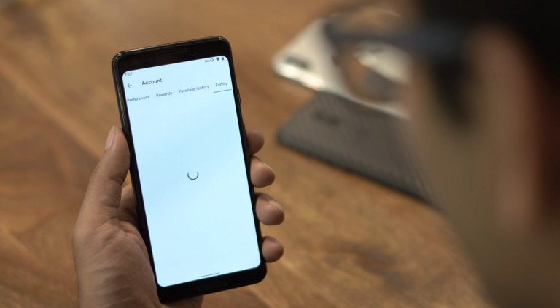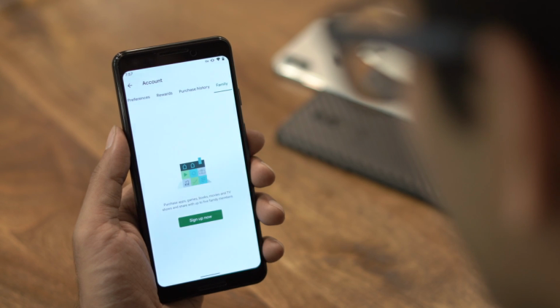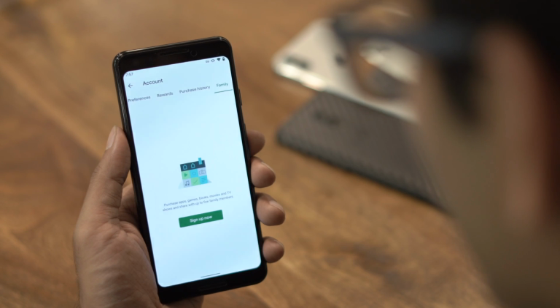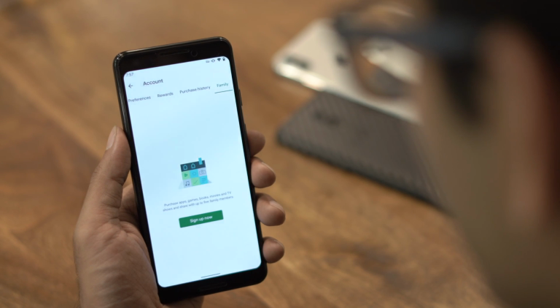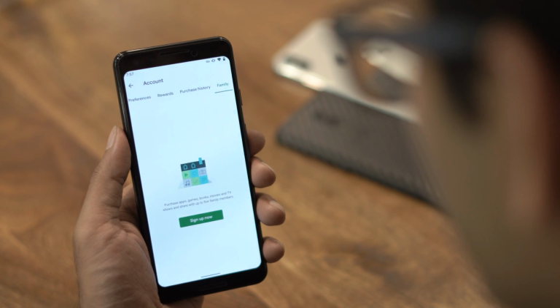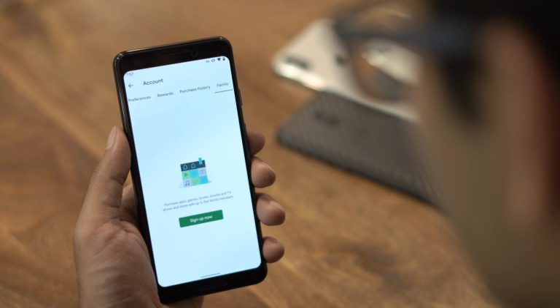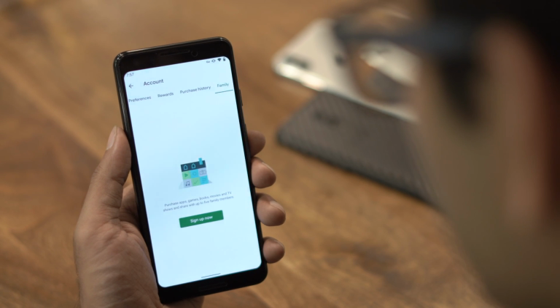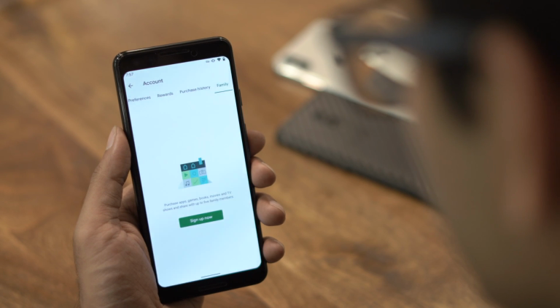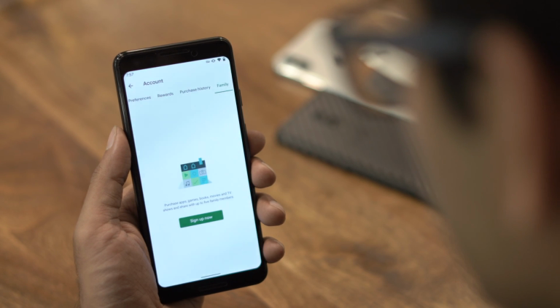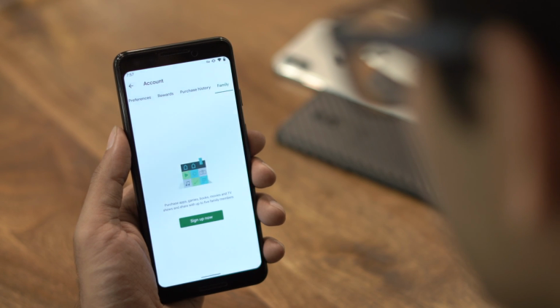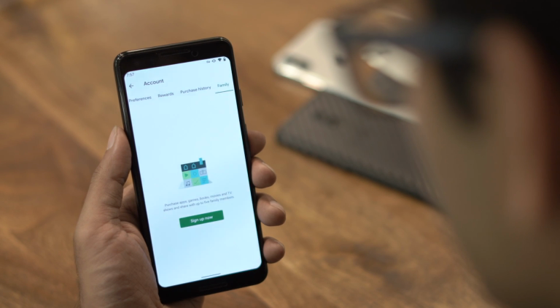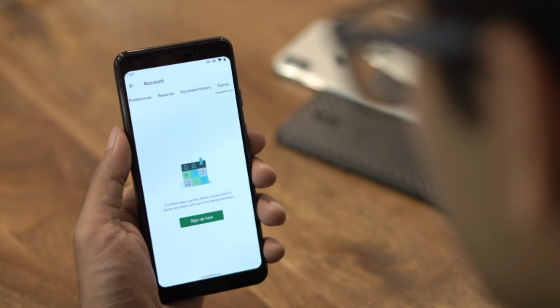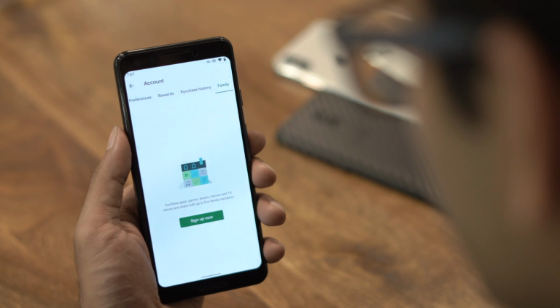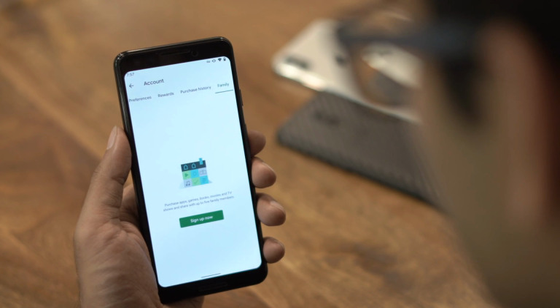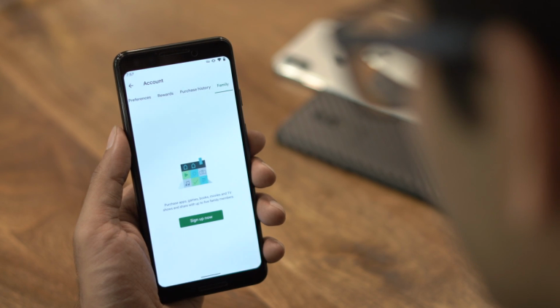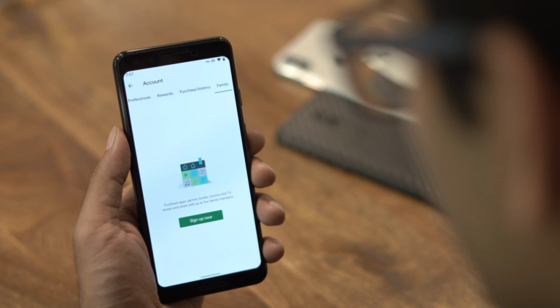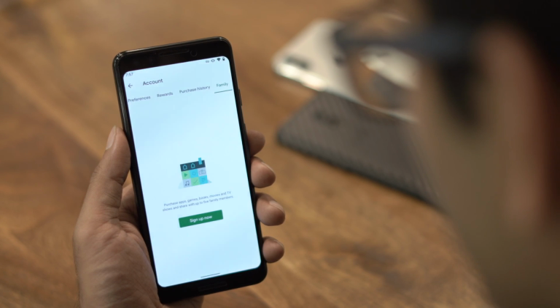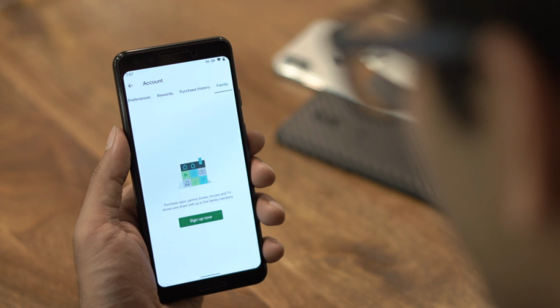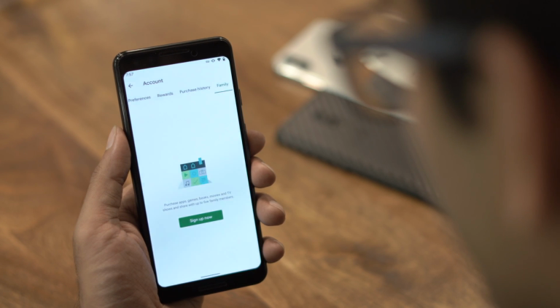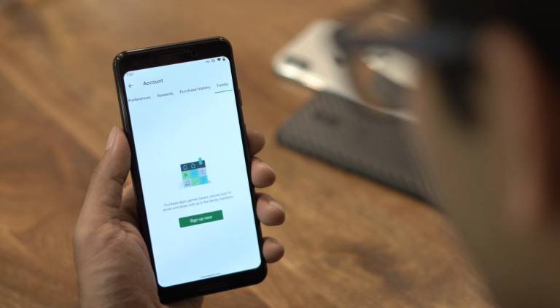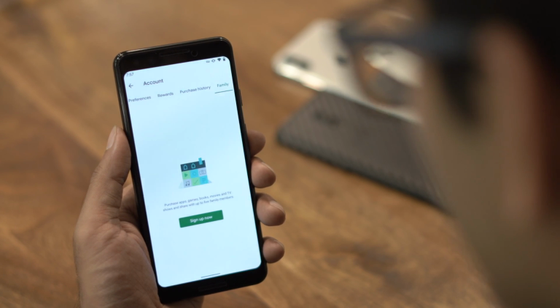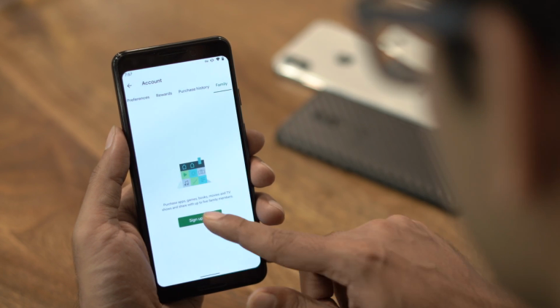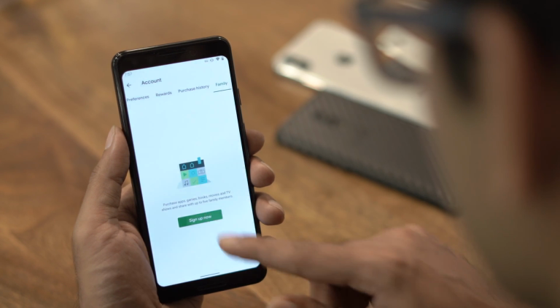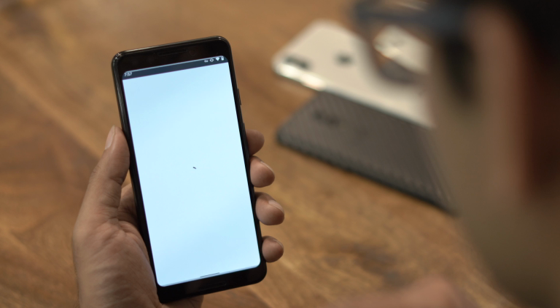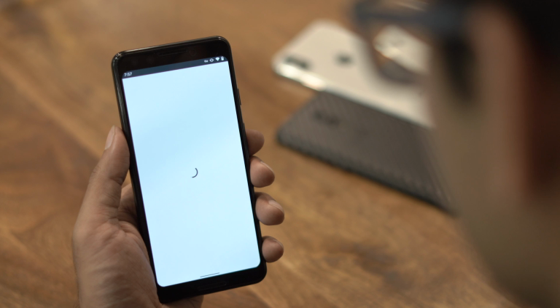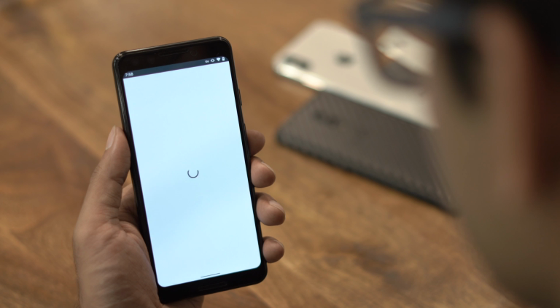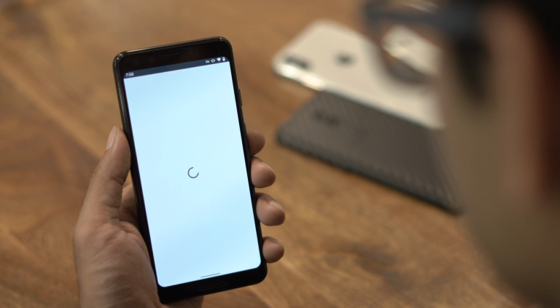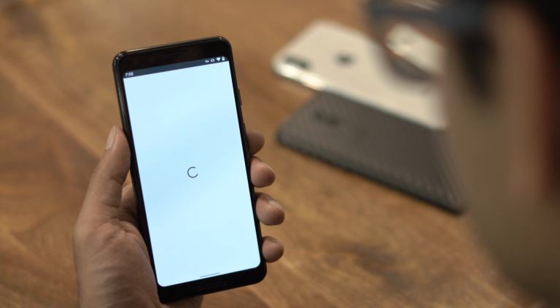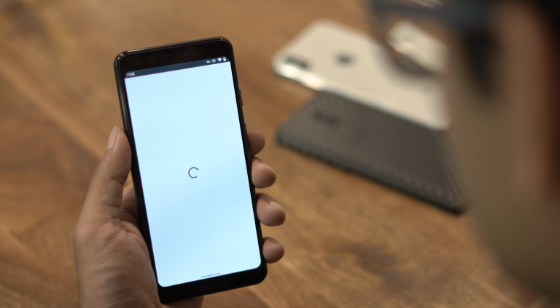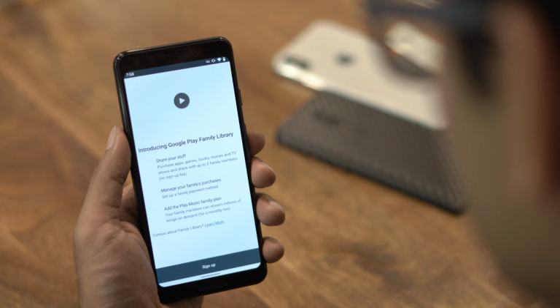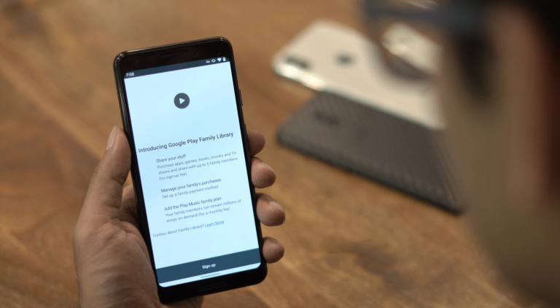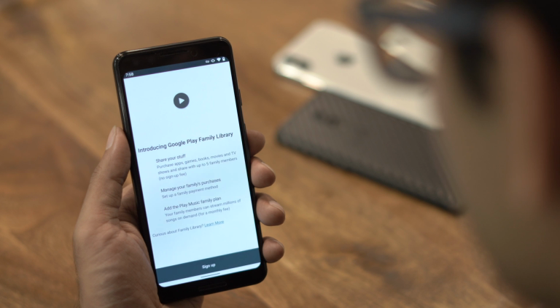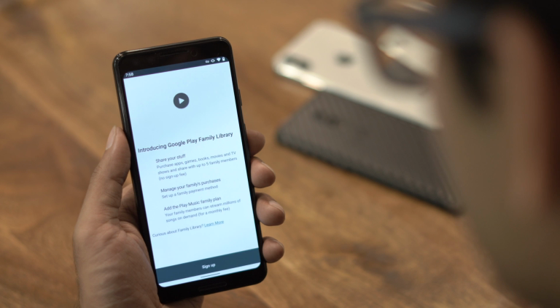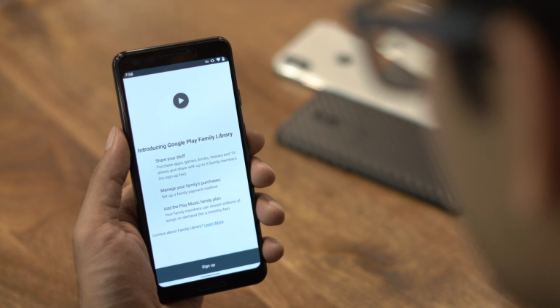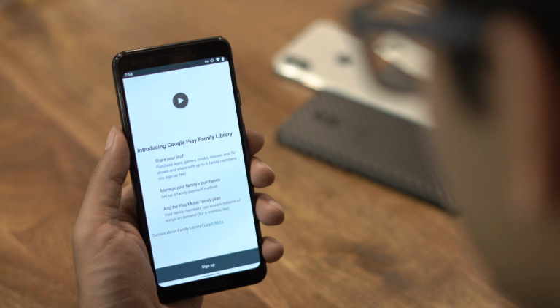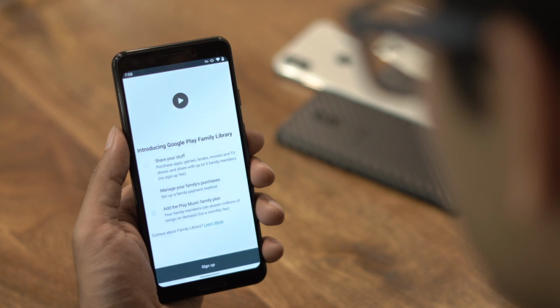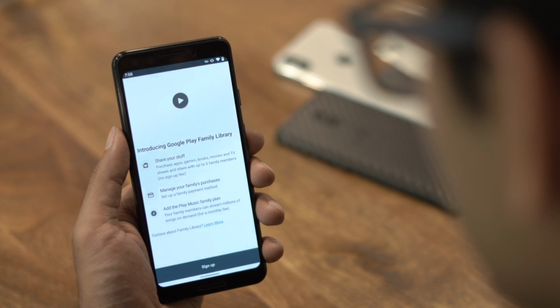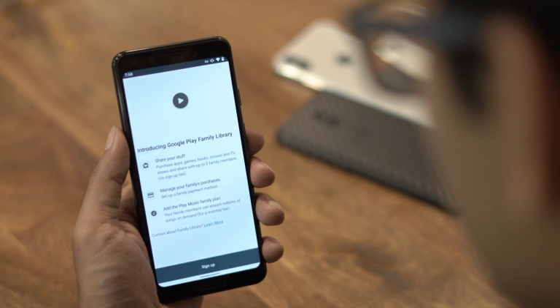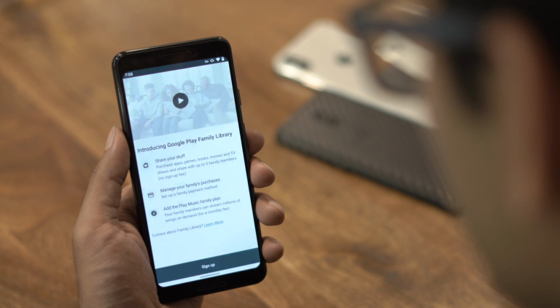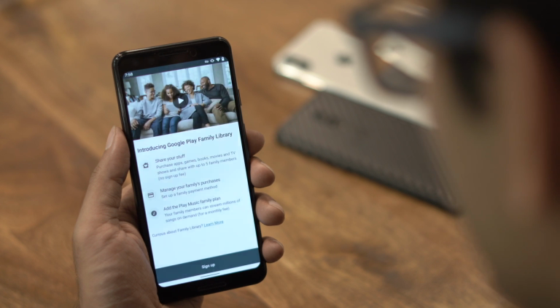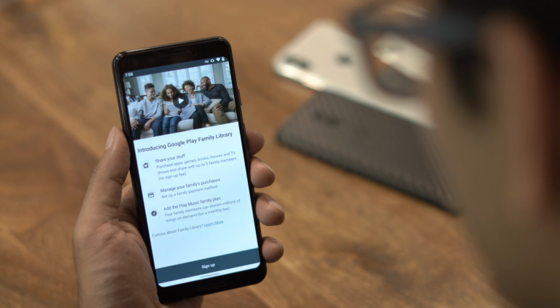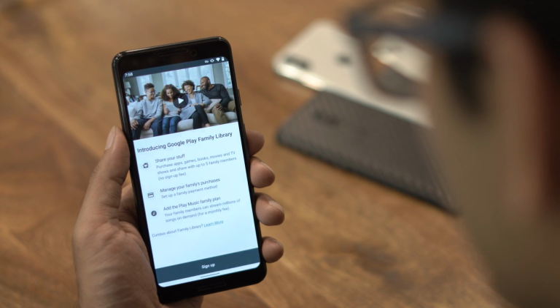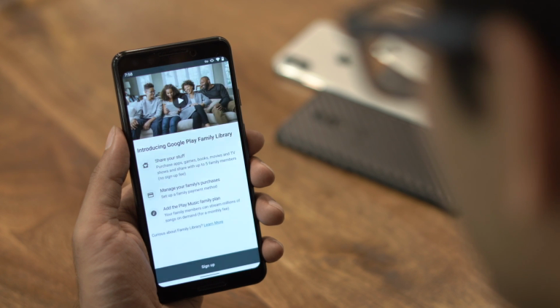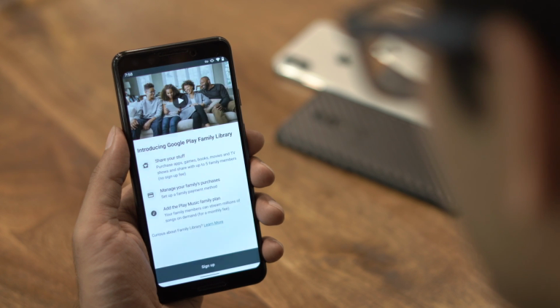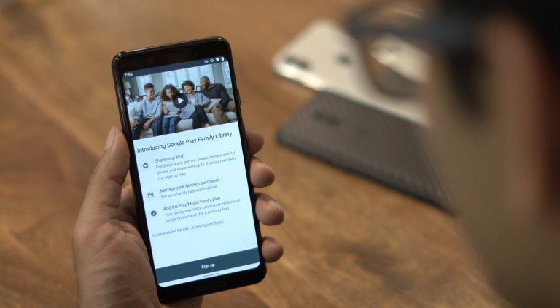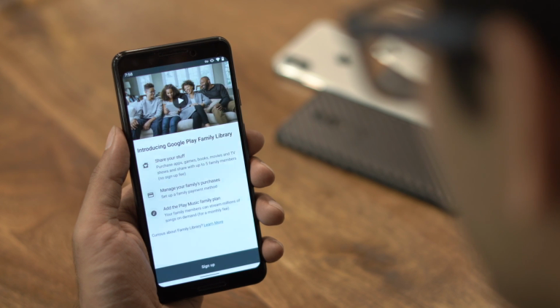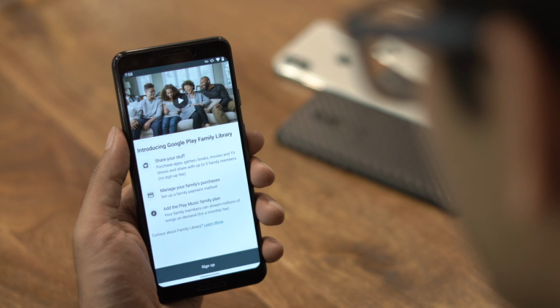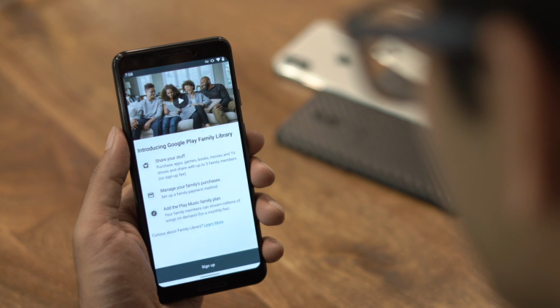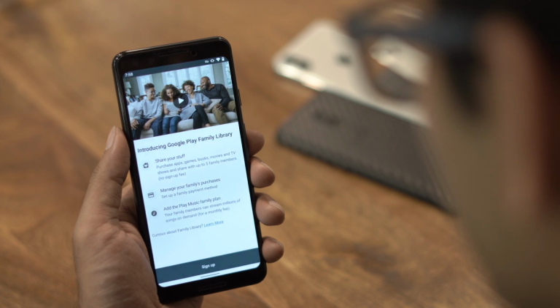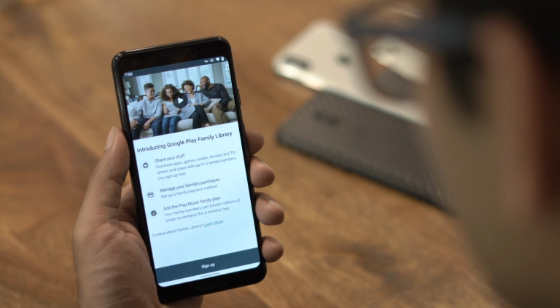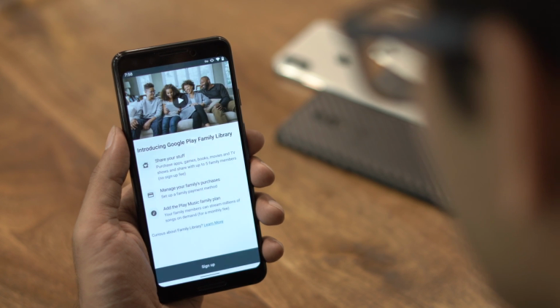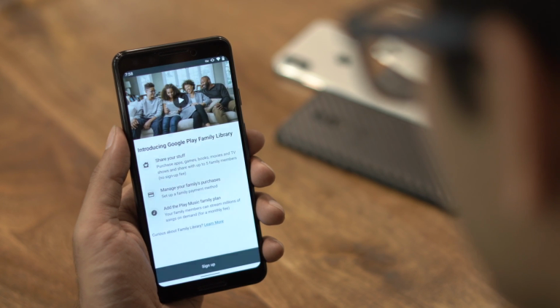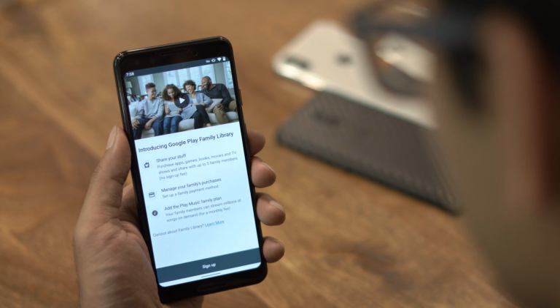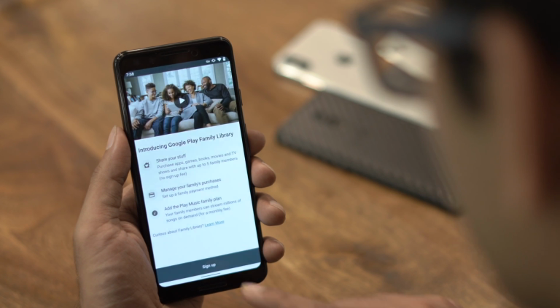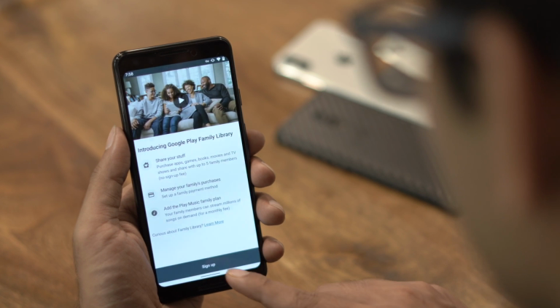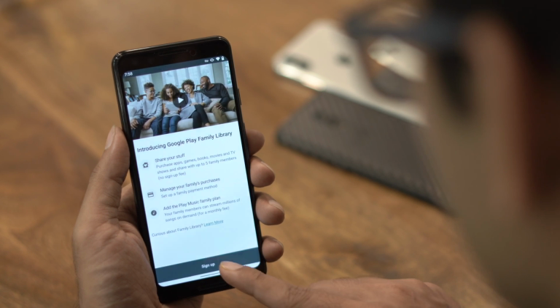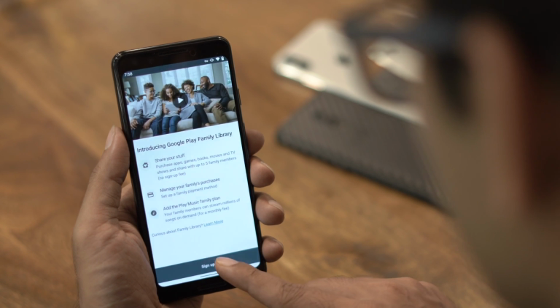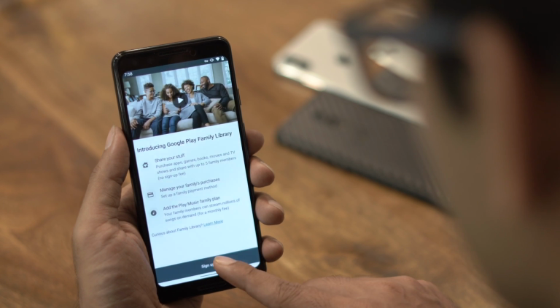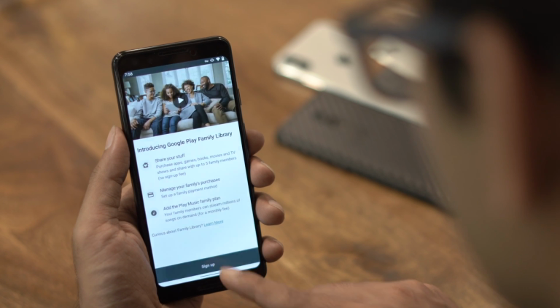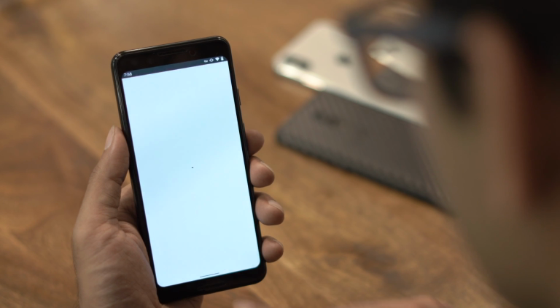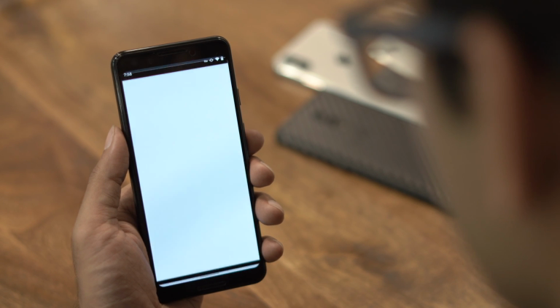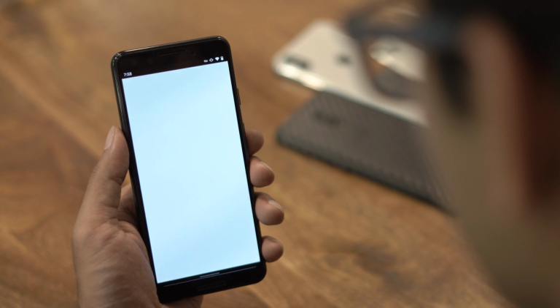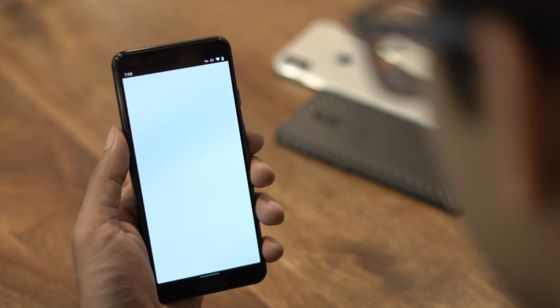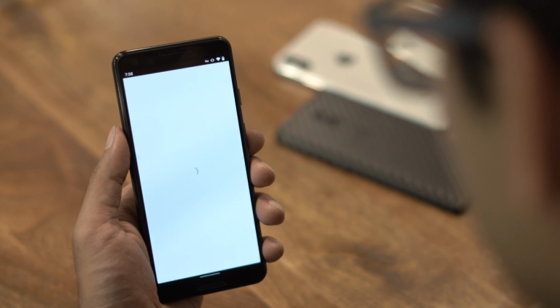Next, move to the family section and tap on the sign up button. Tap on continue and complete the family setup process.